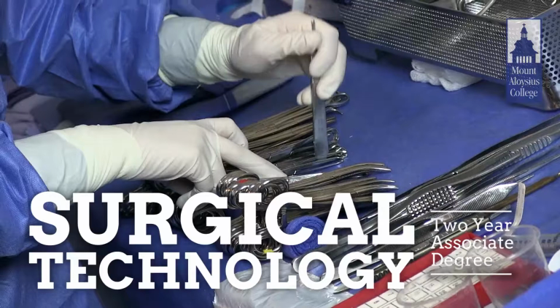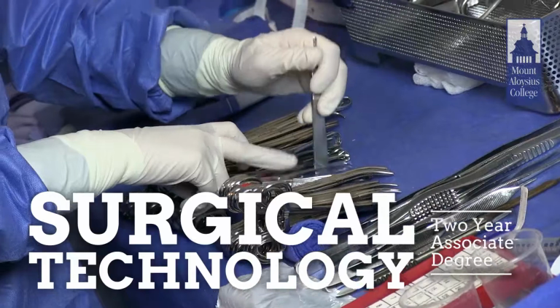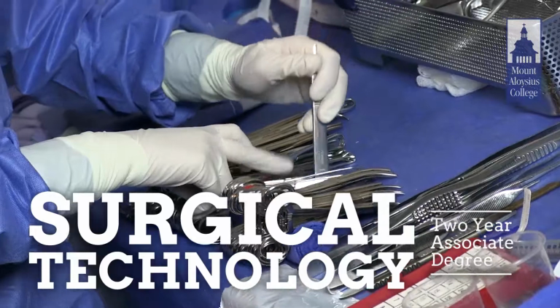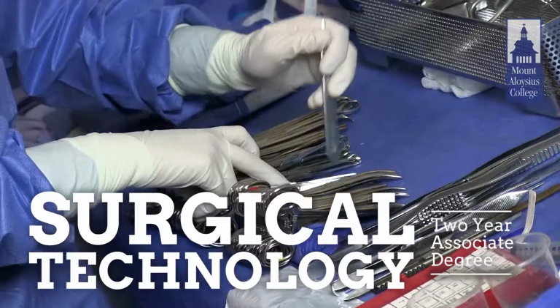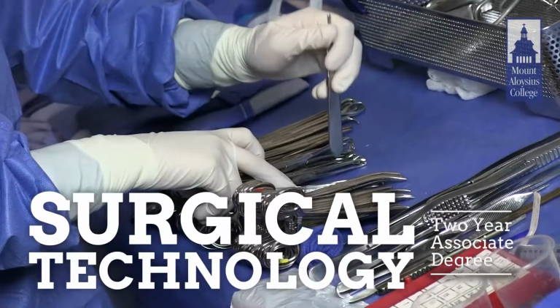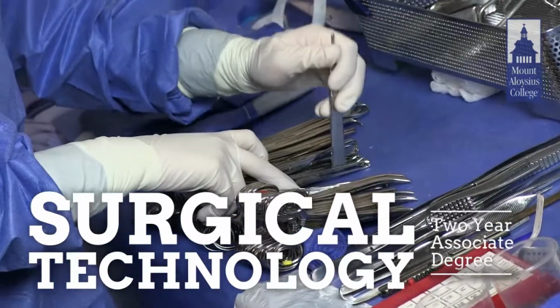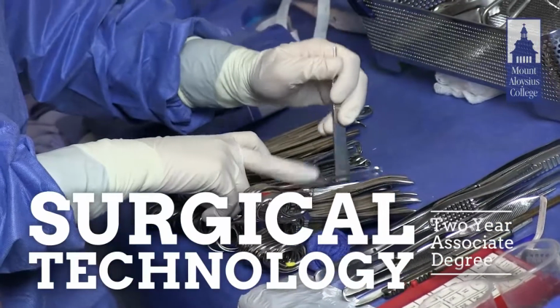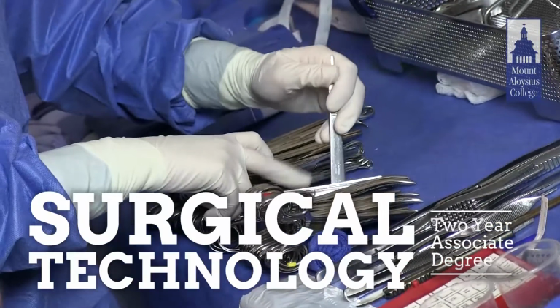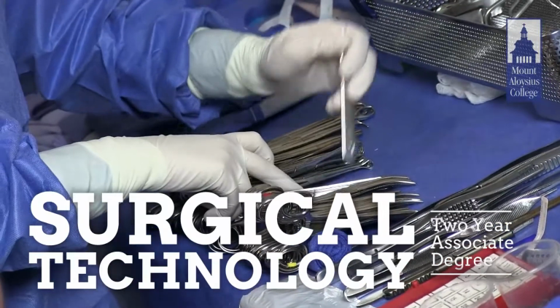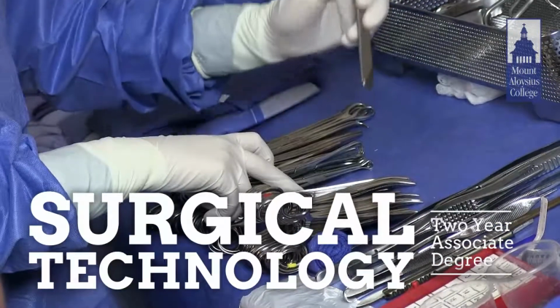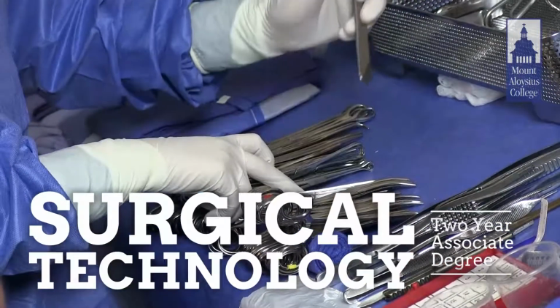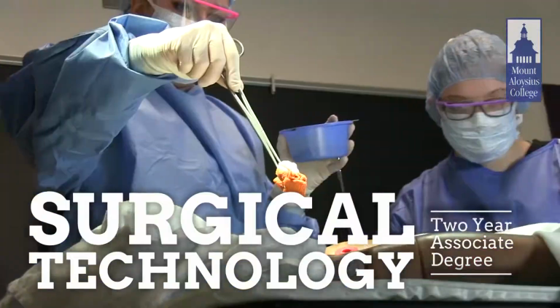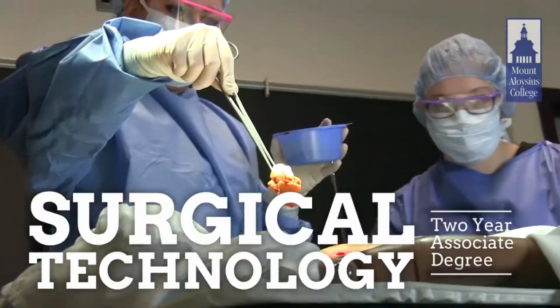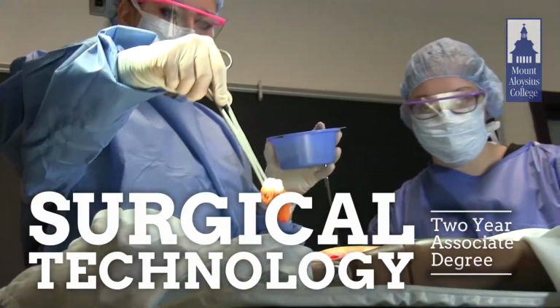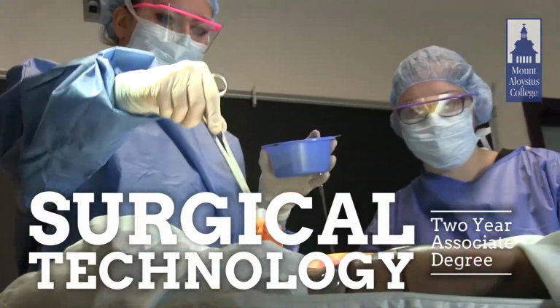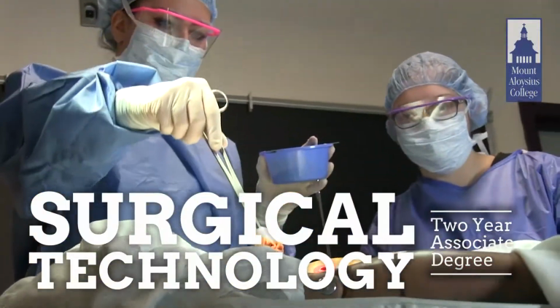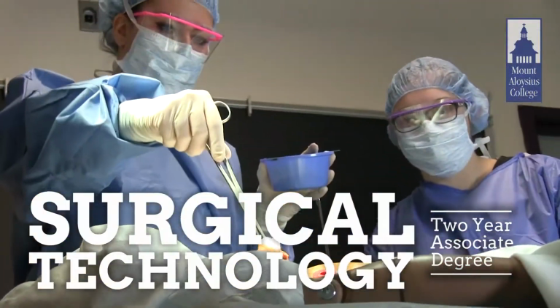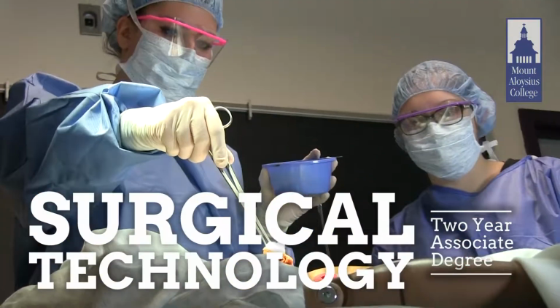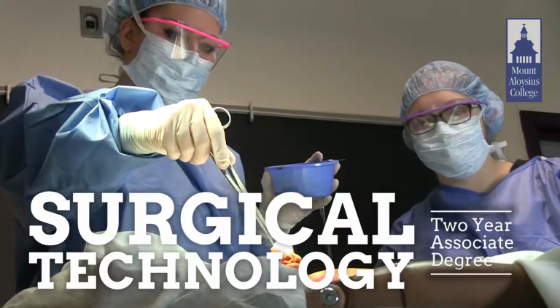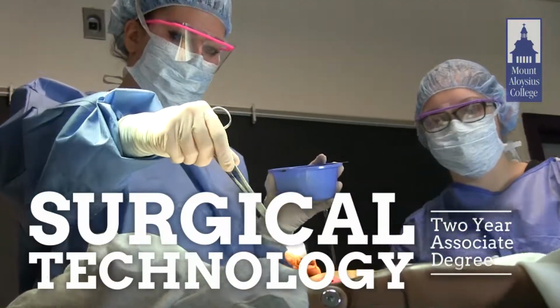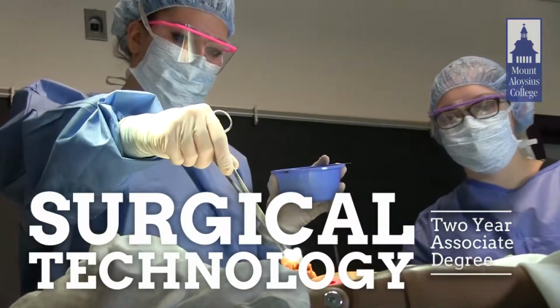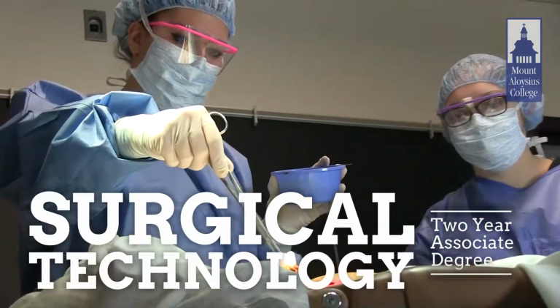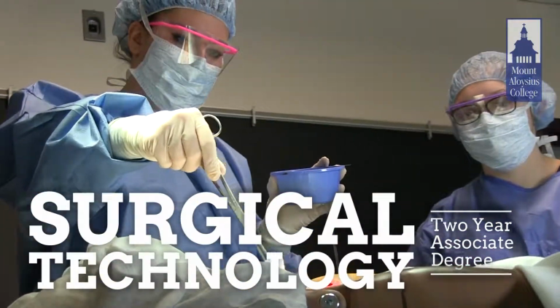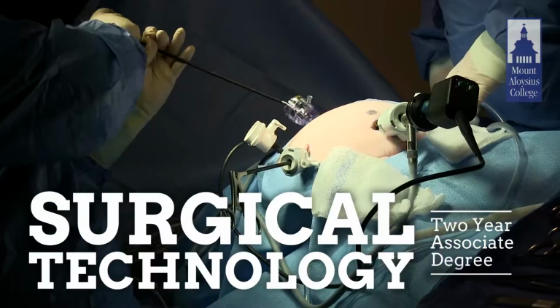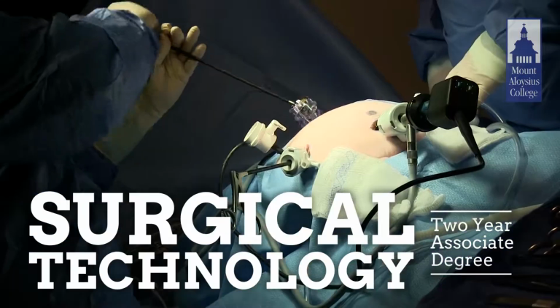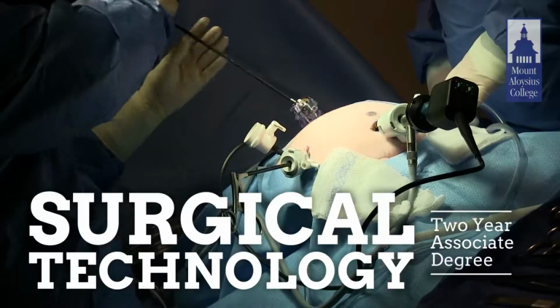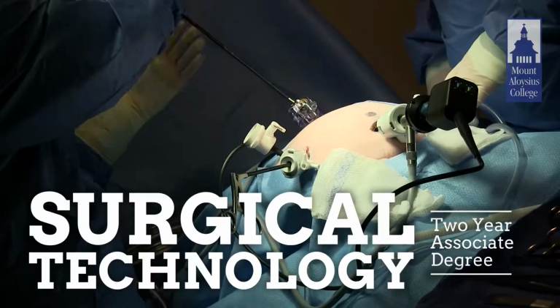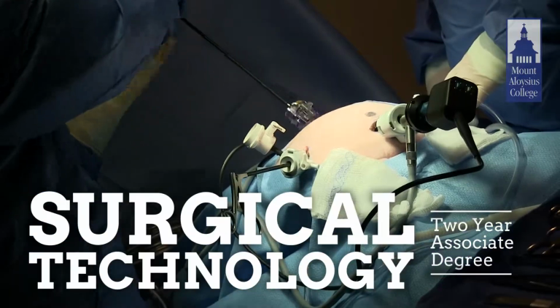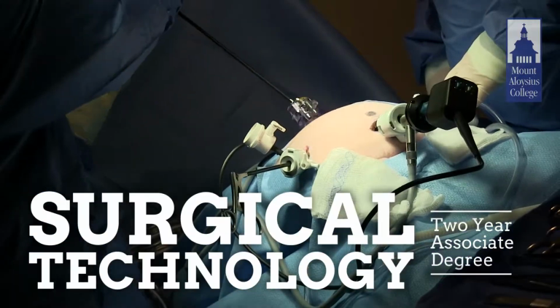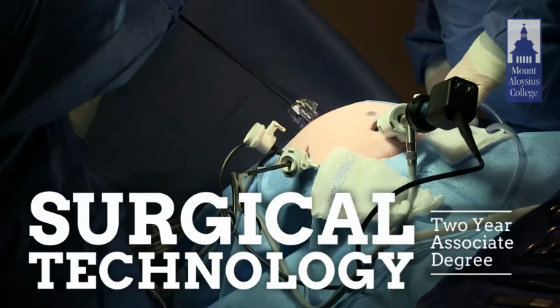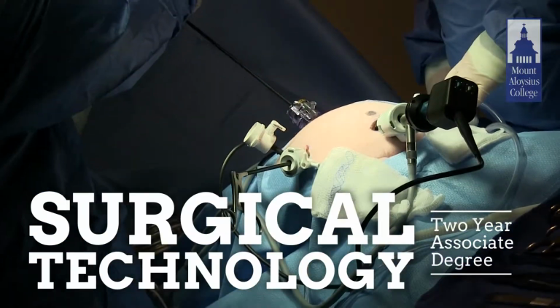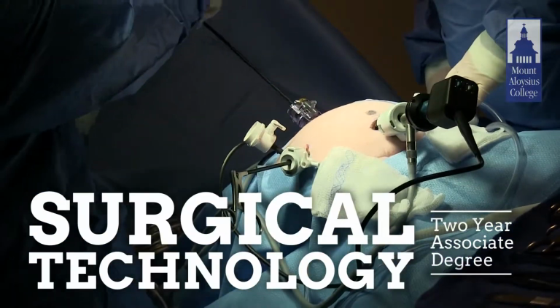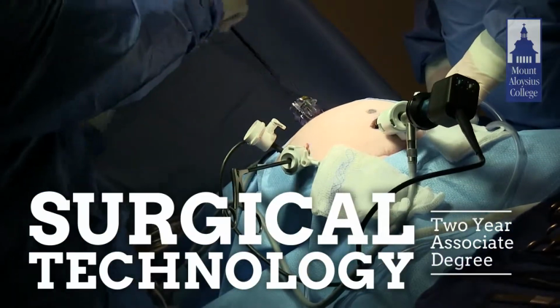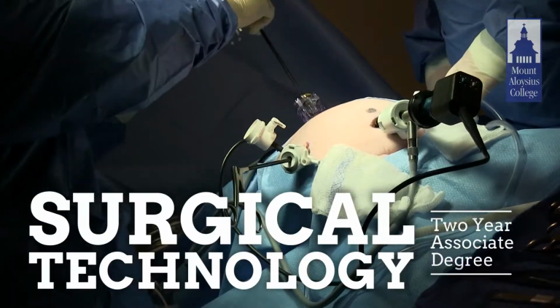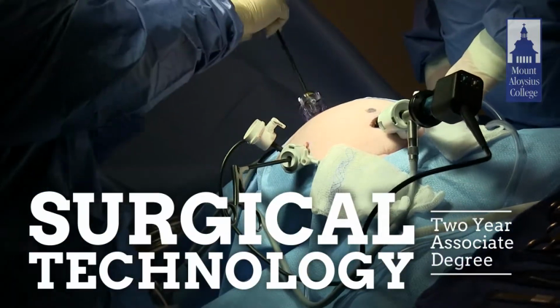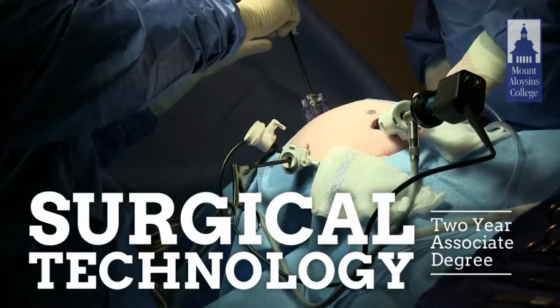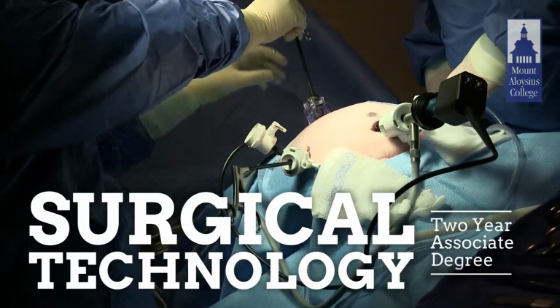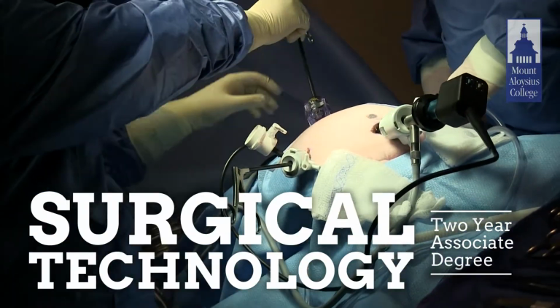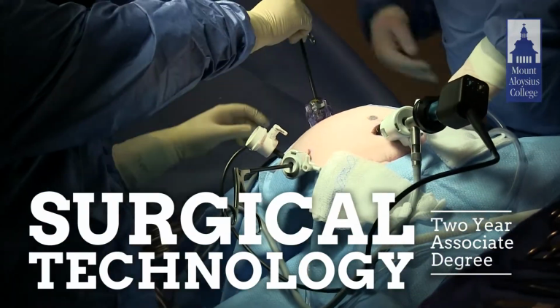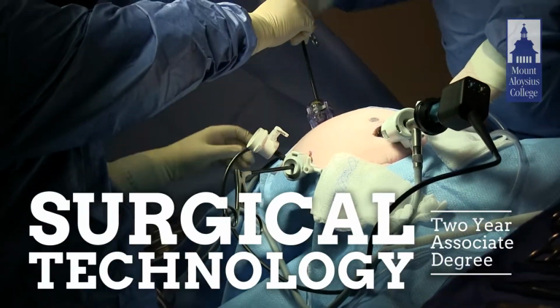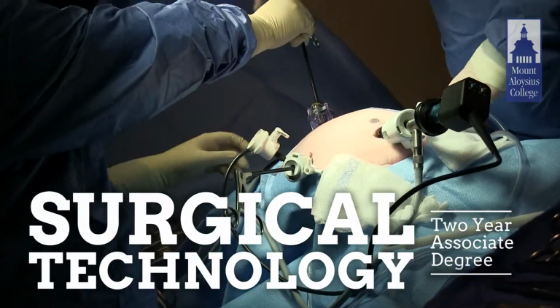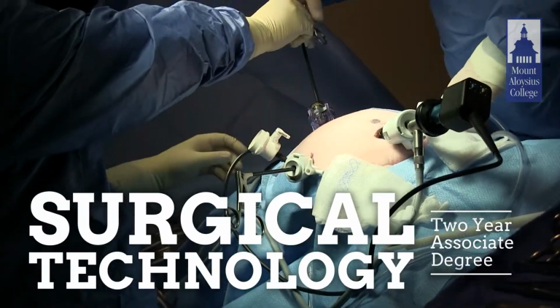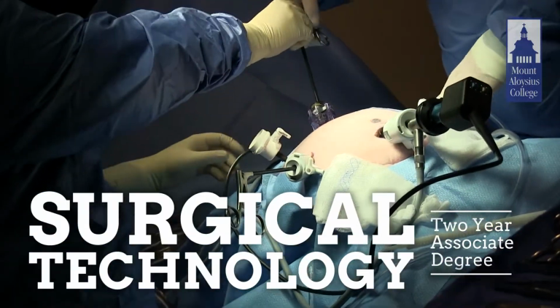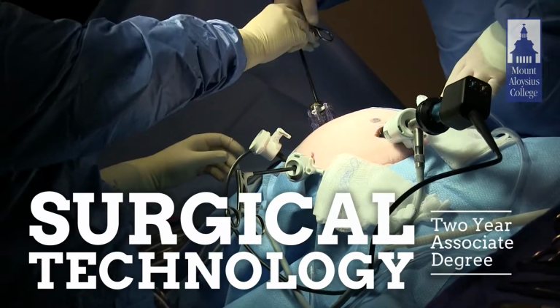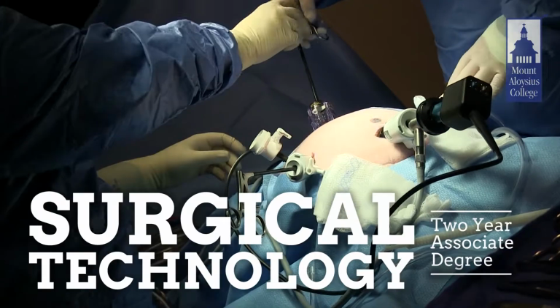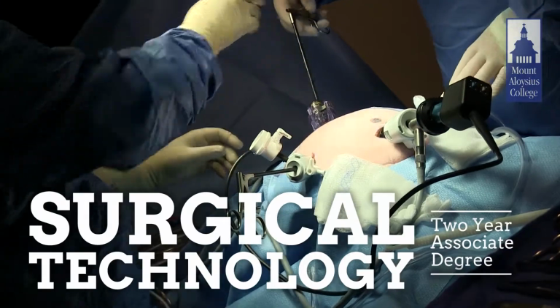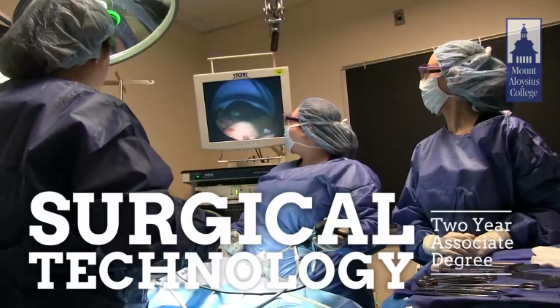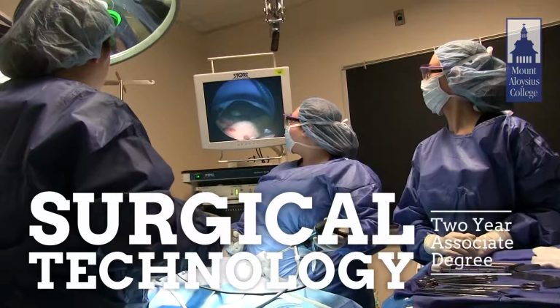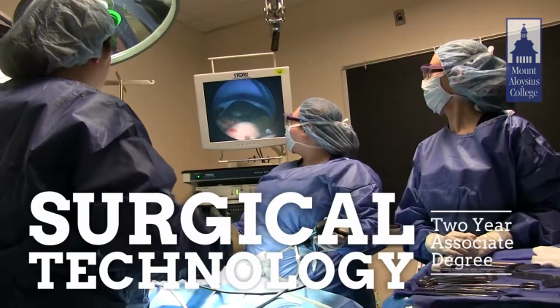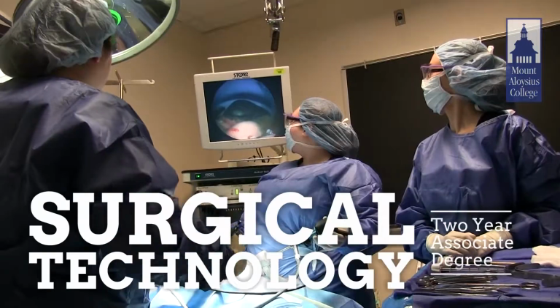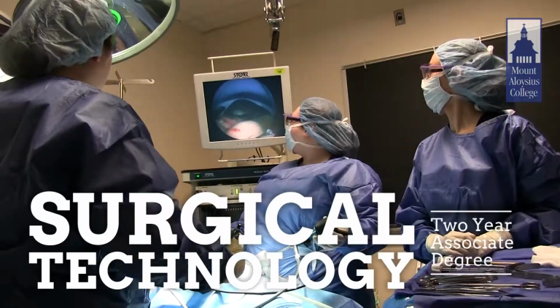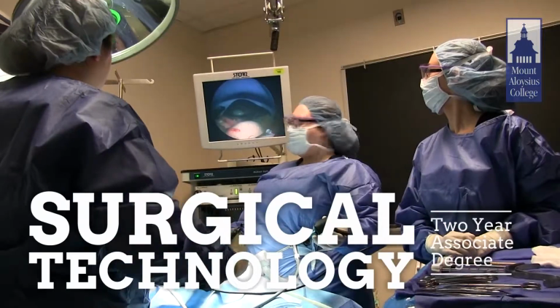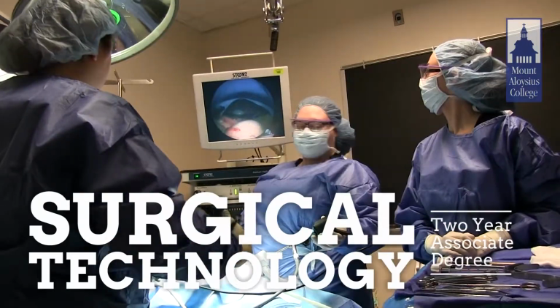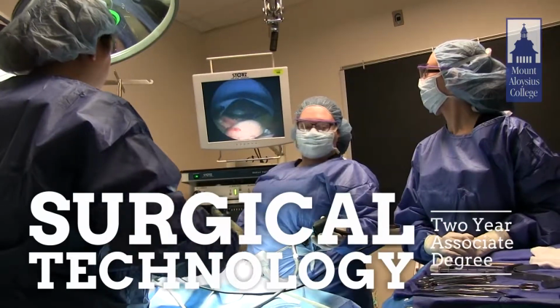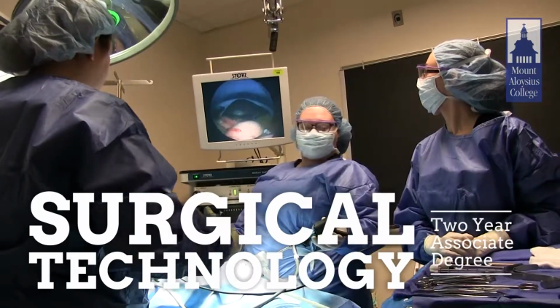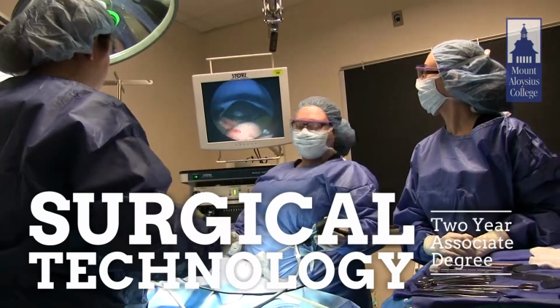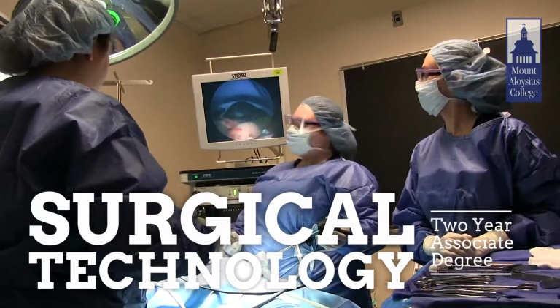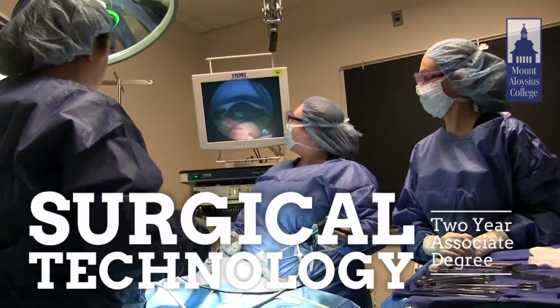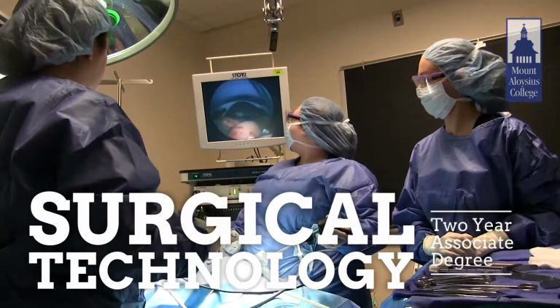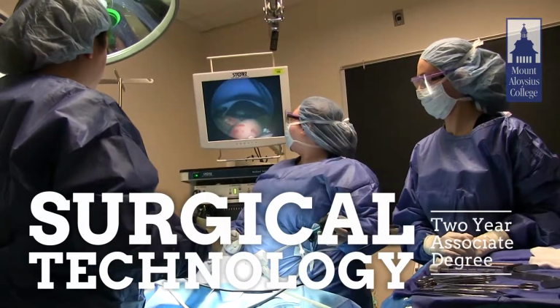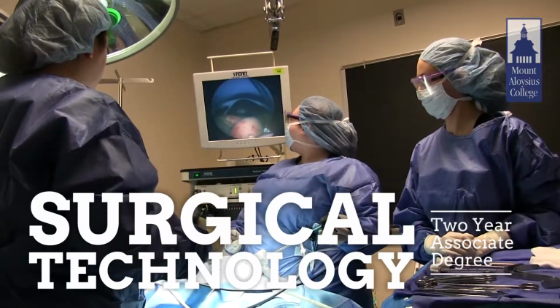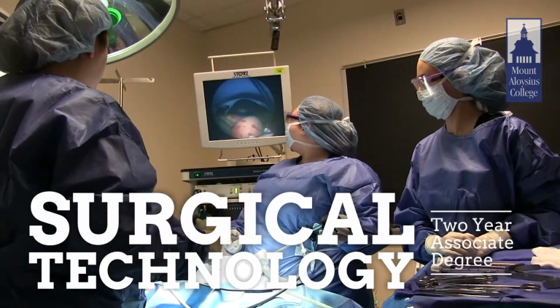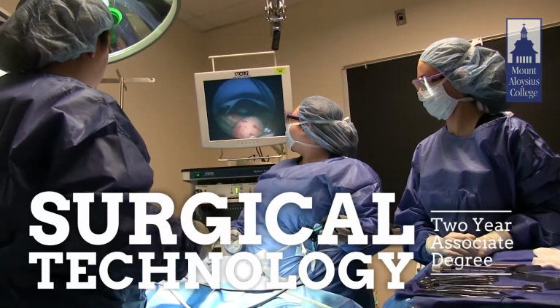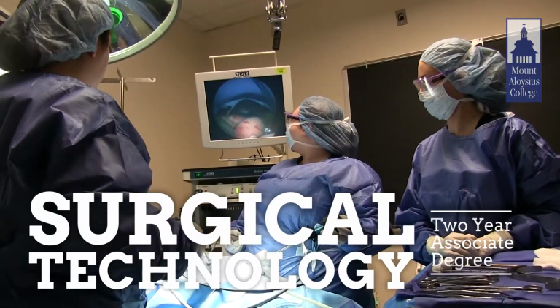Surgical technologists are the ones that when the surgeon says scalpel, we hand the scalpel. We assist the surgeon whatever way they deem necessary.